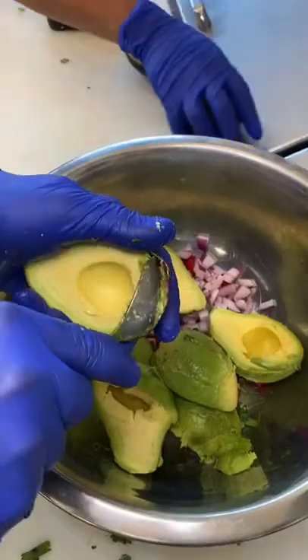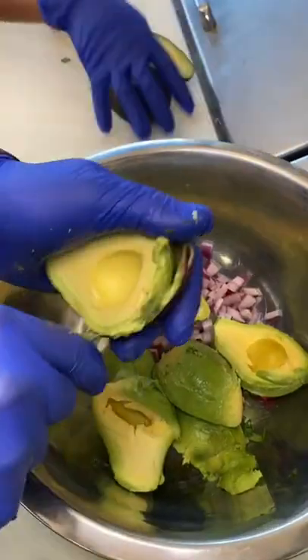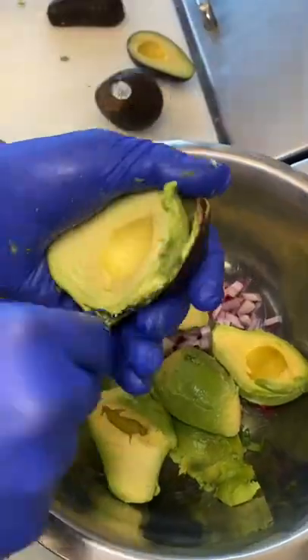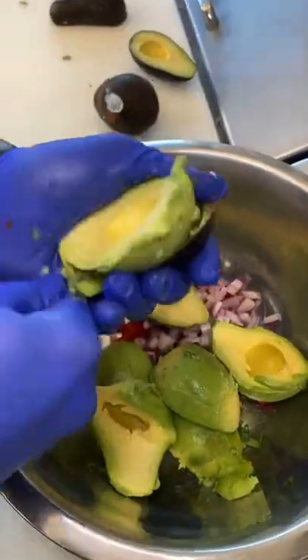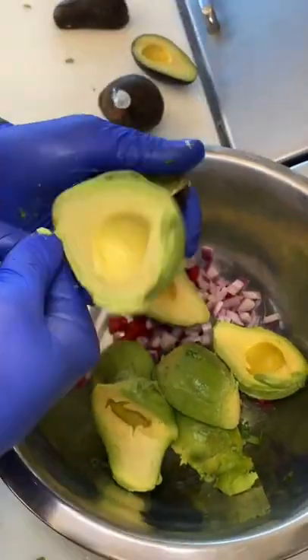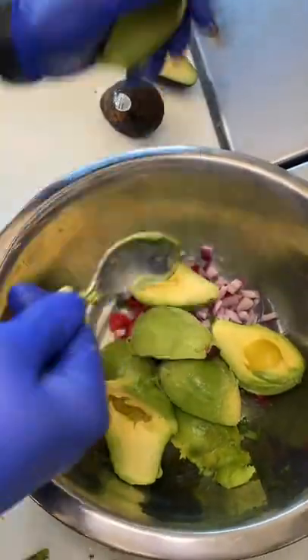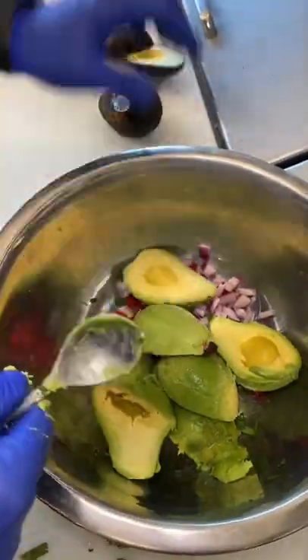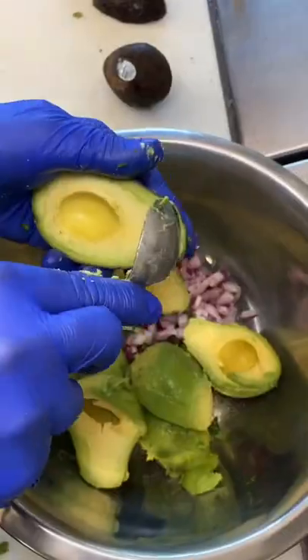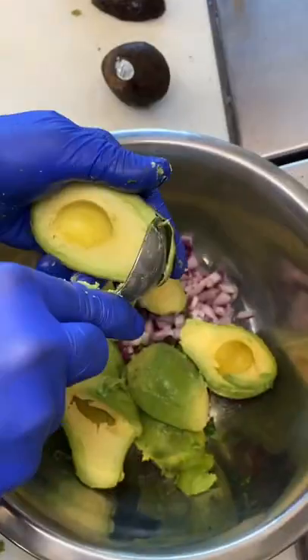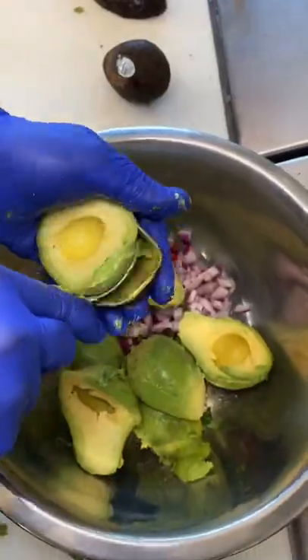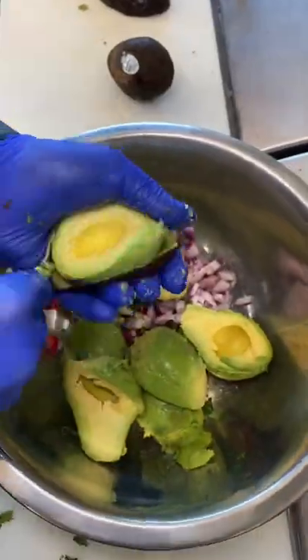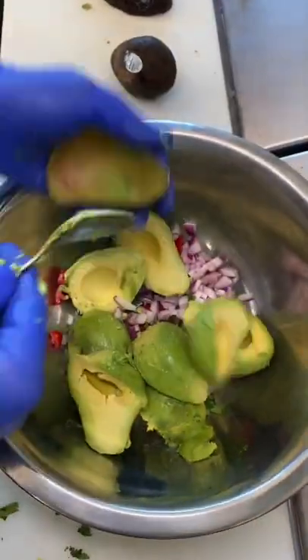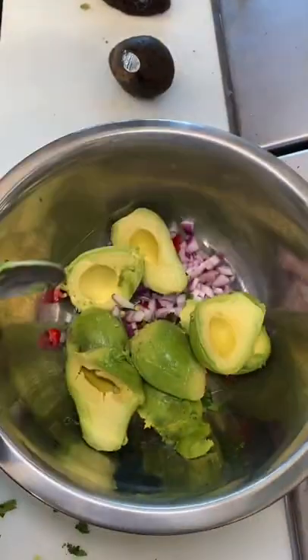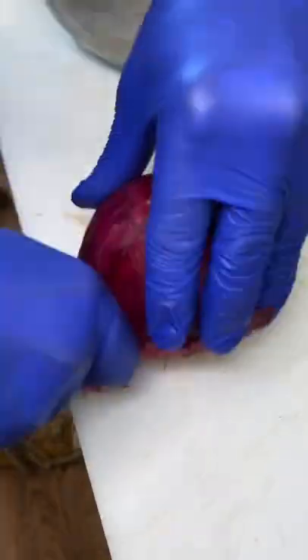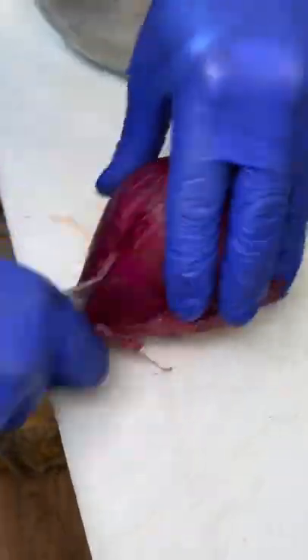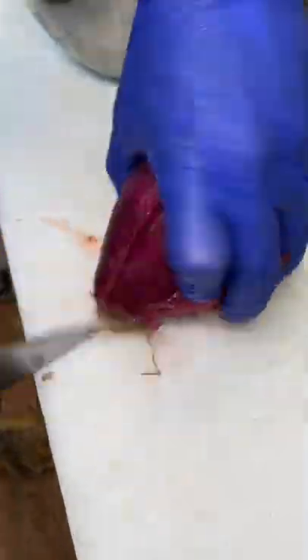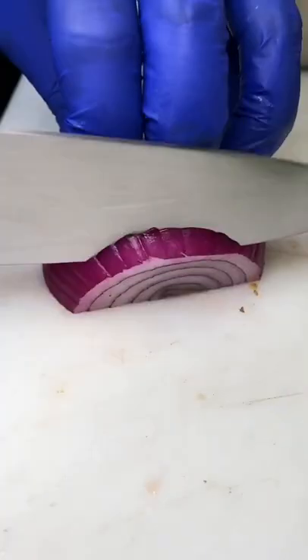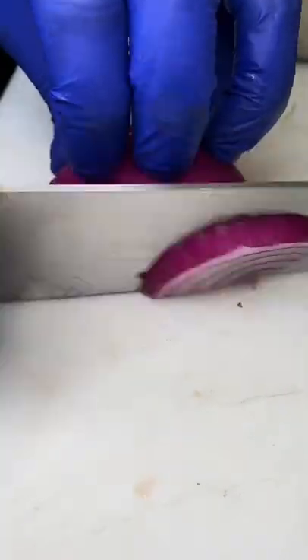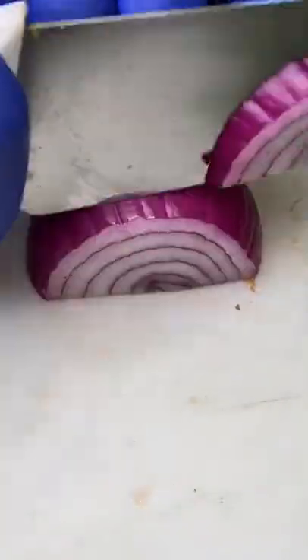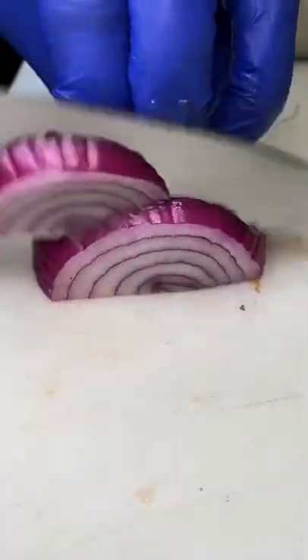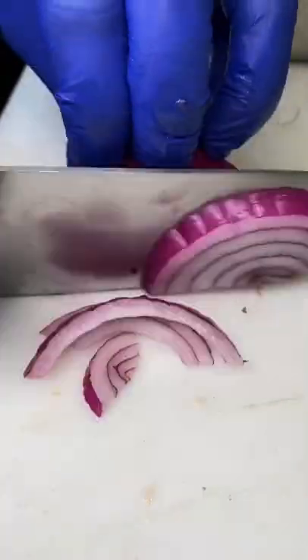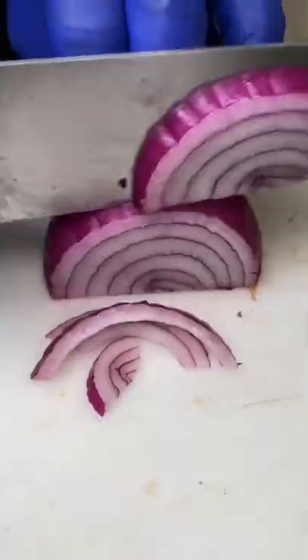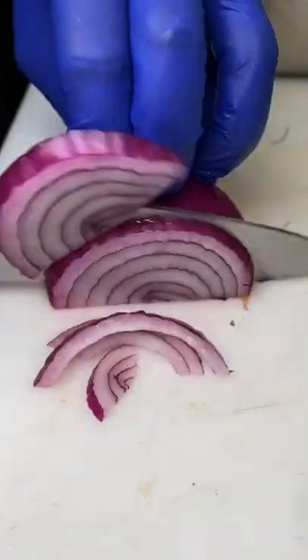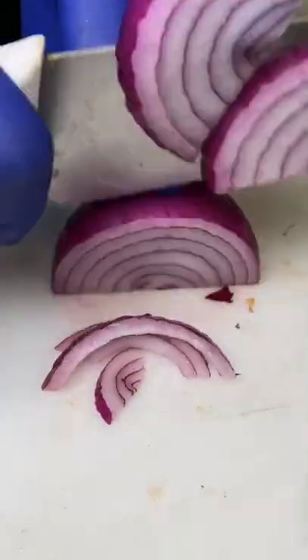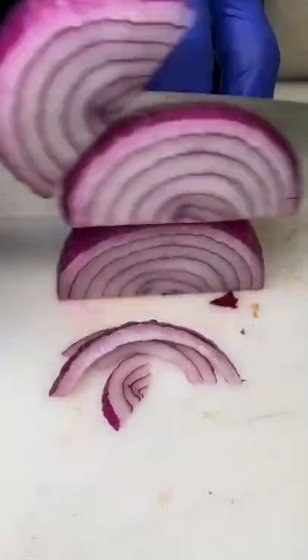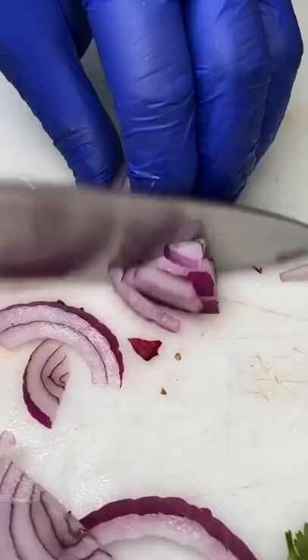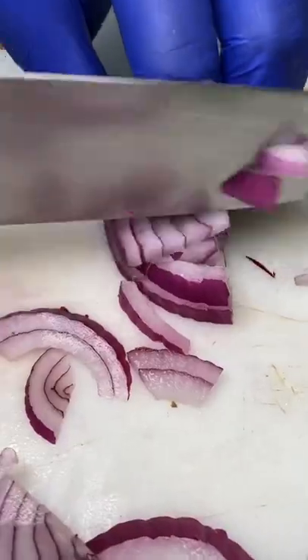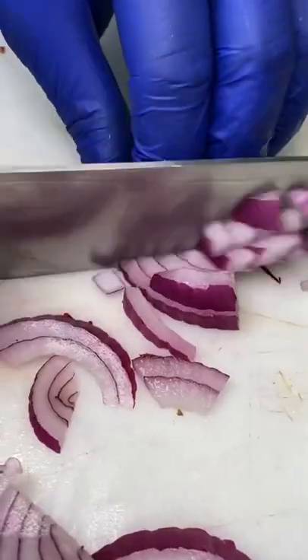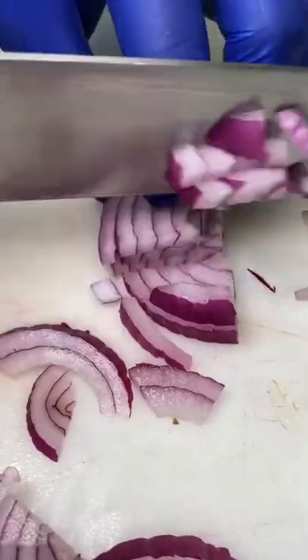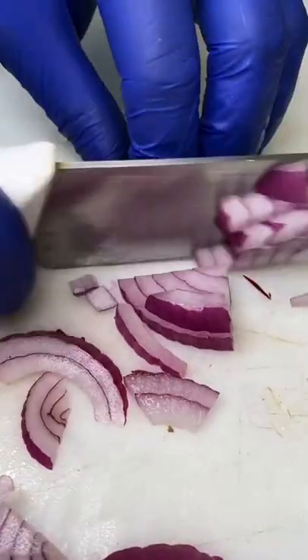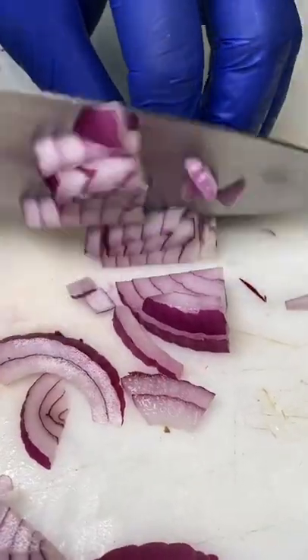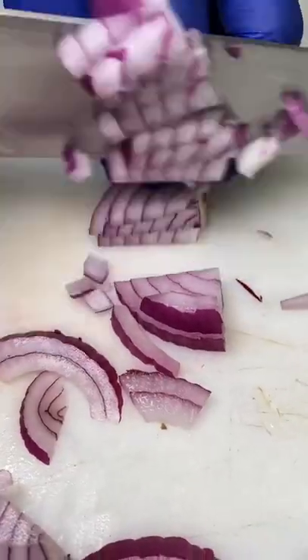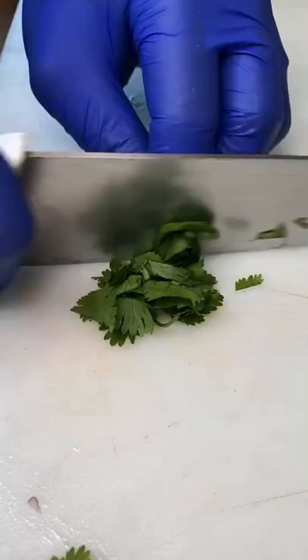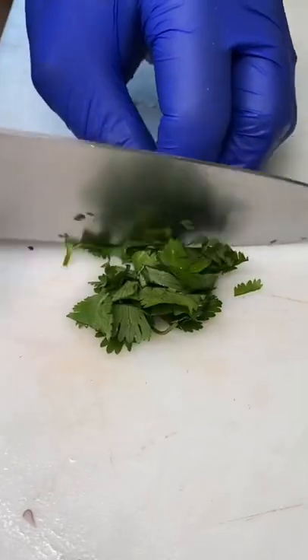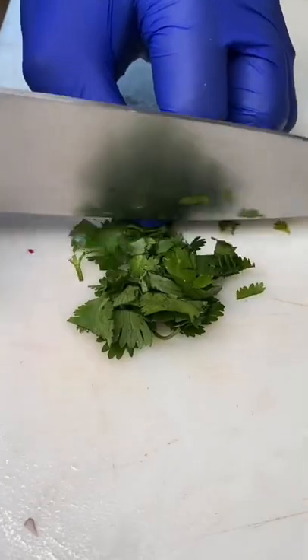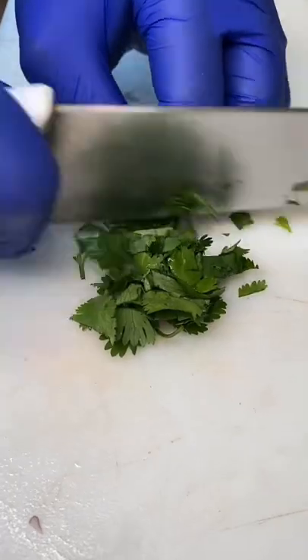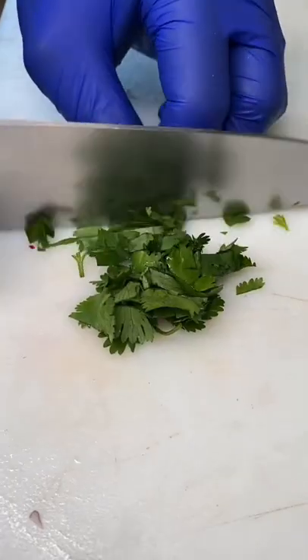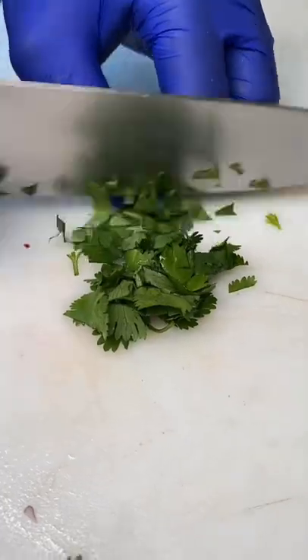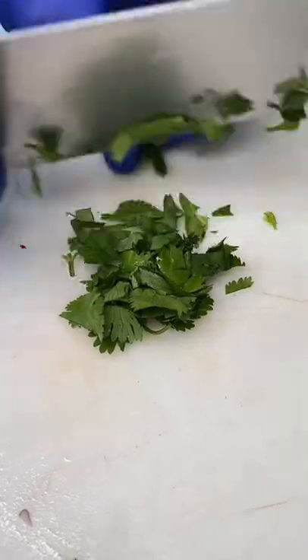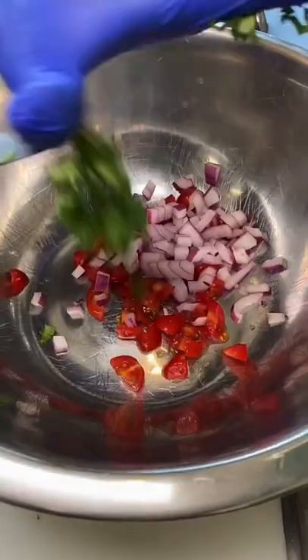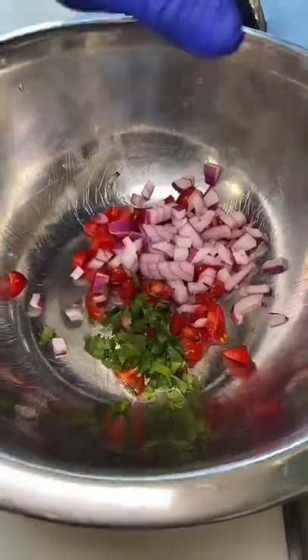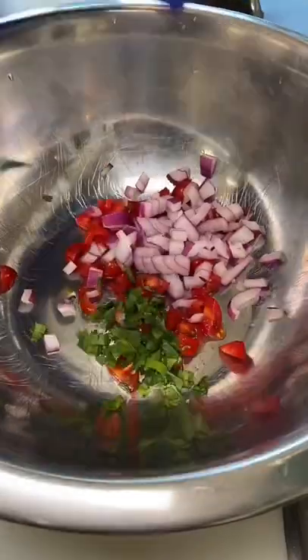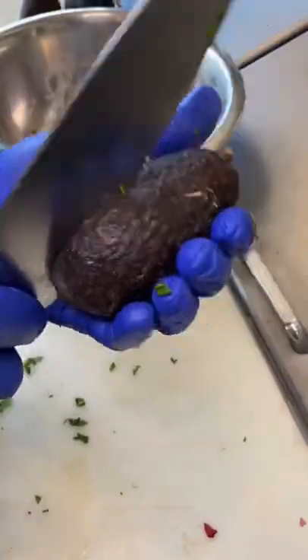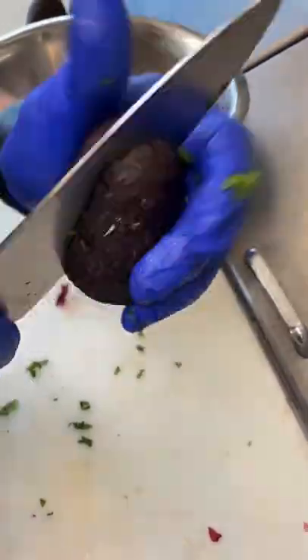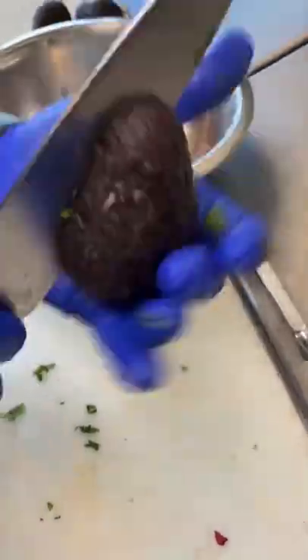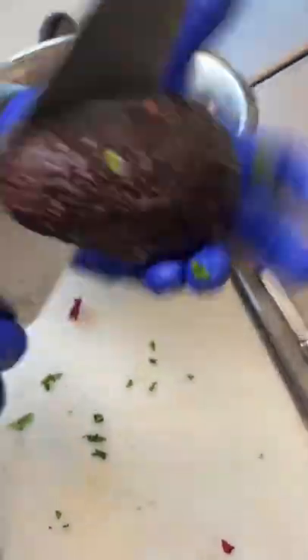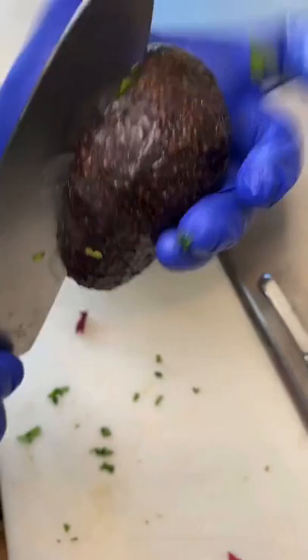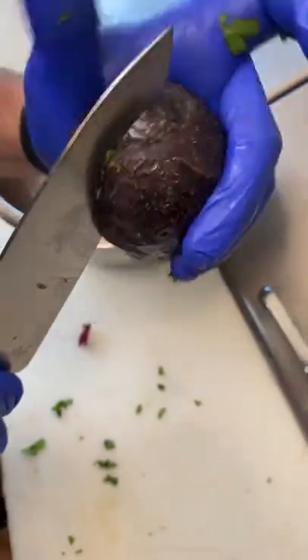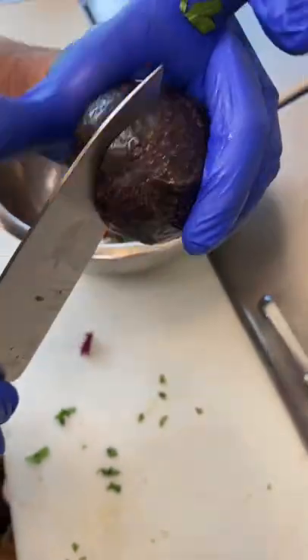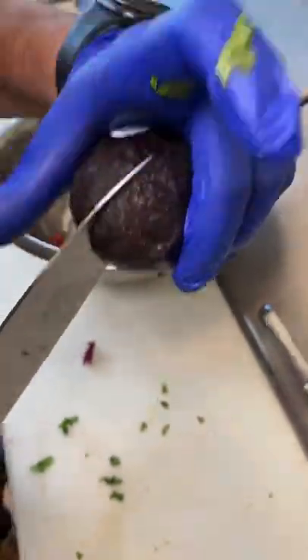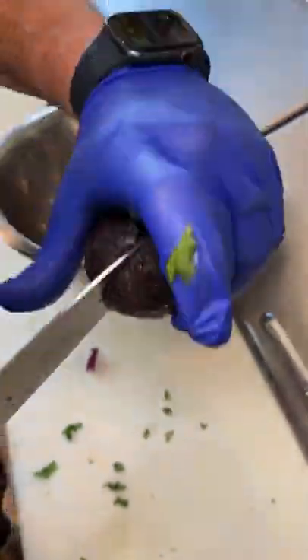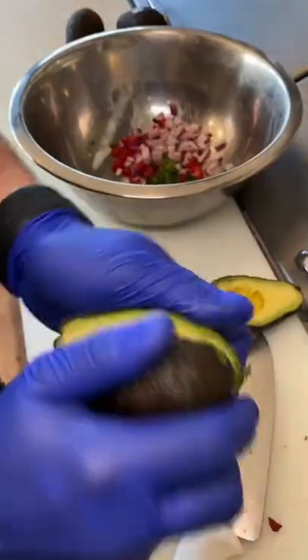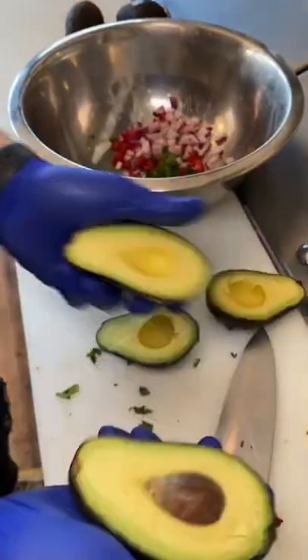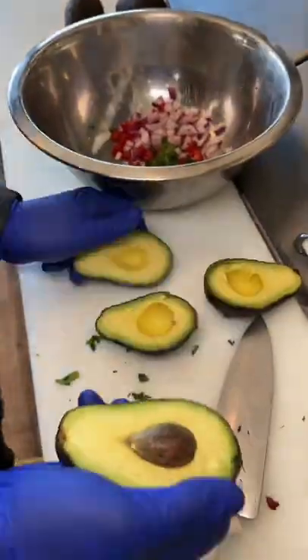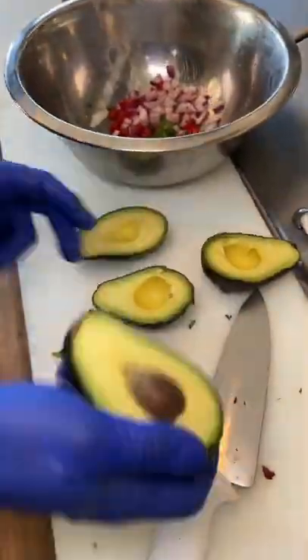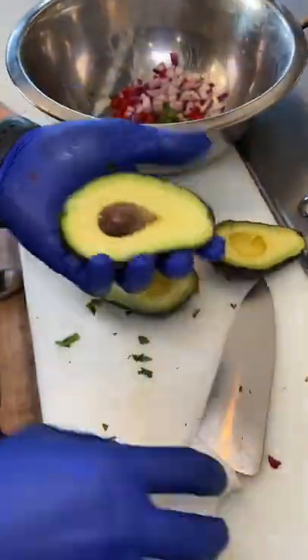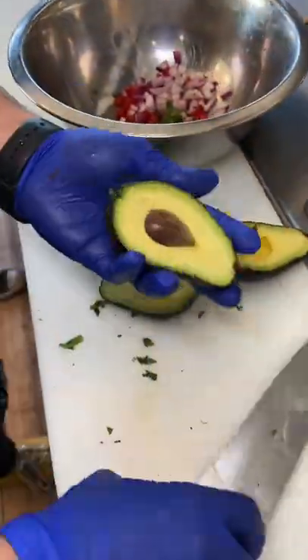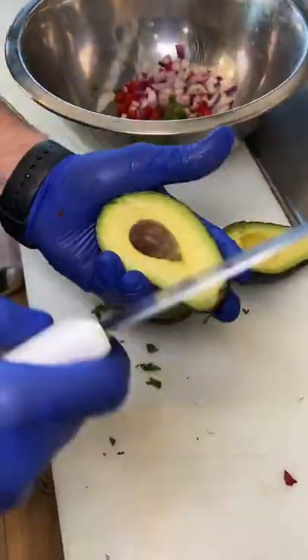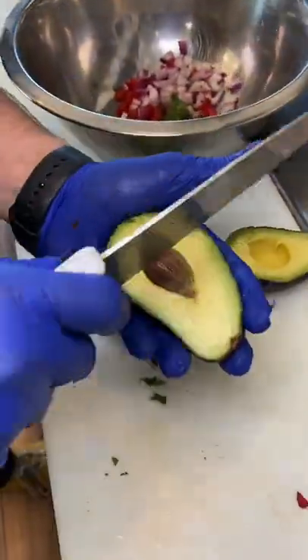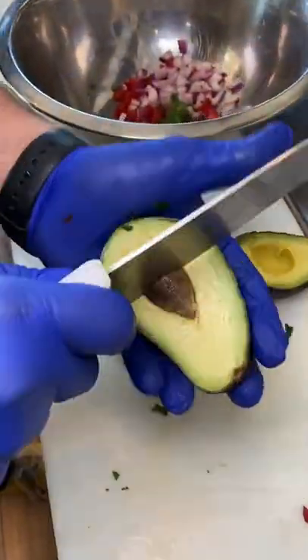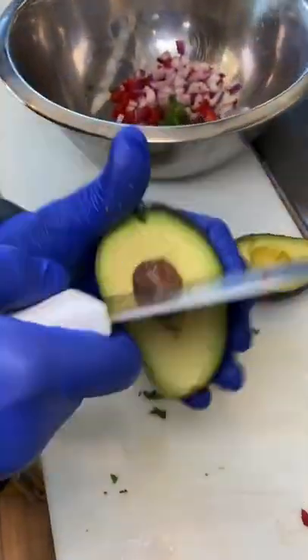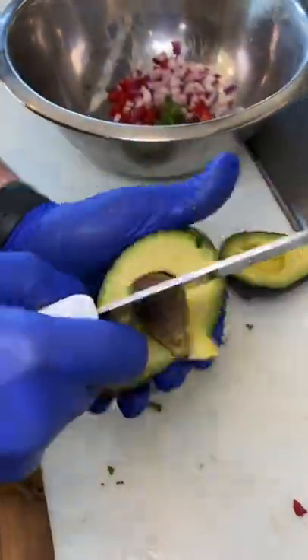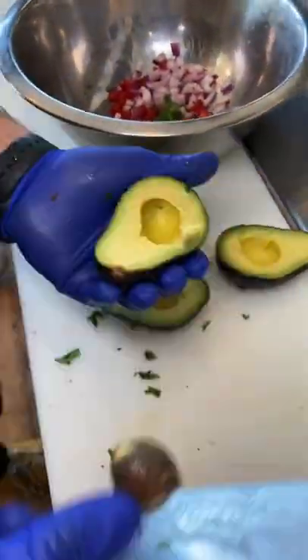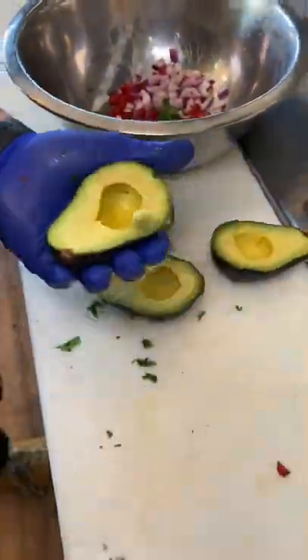What's up, guys? This is guacamole in the making from Choppy Bowls in Fort Lauderdale, Florida. They start off with chopped up onions, cilantro, and tomatoes.